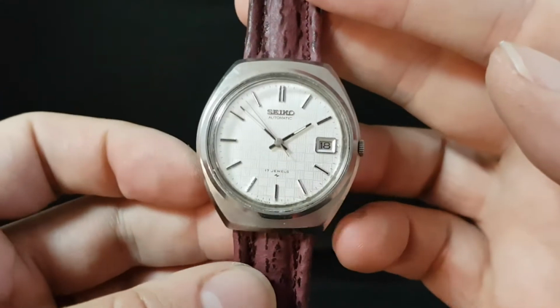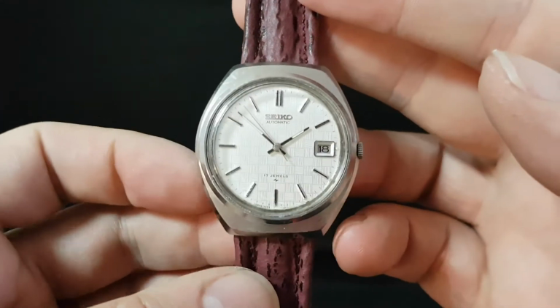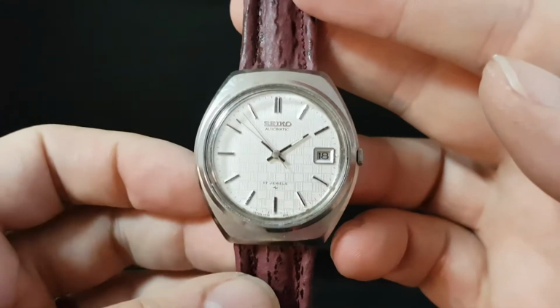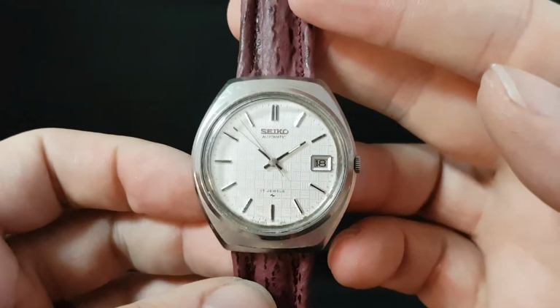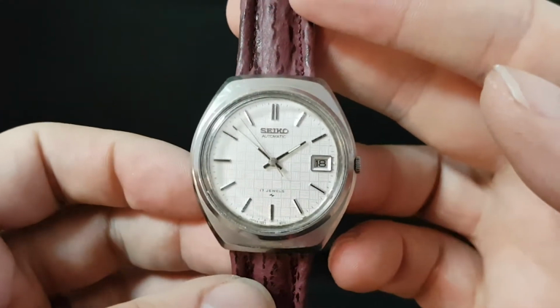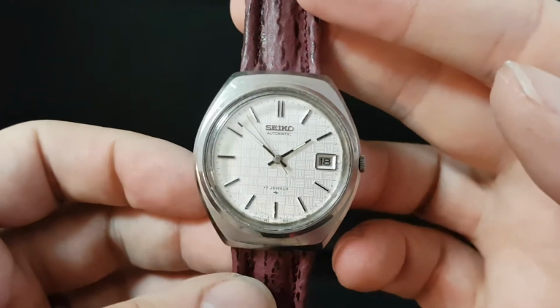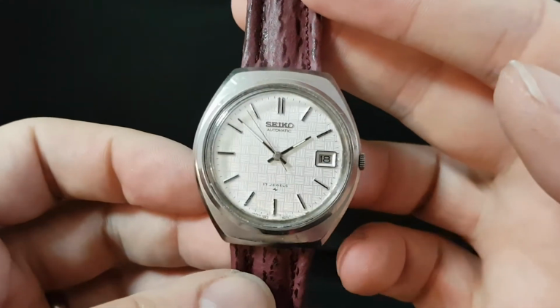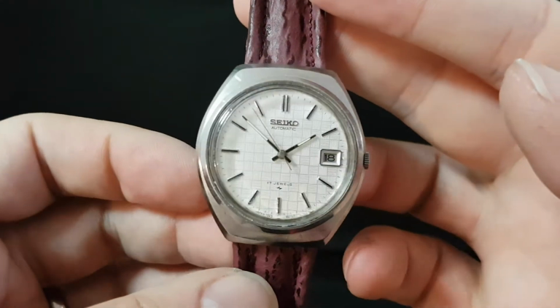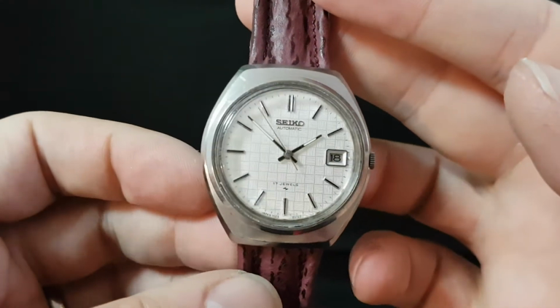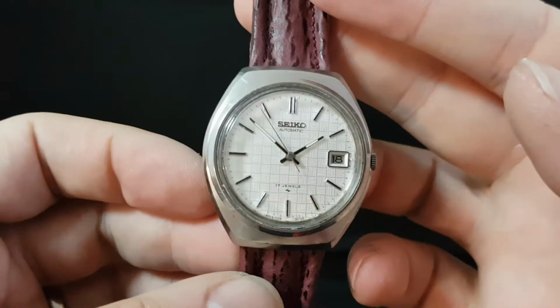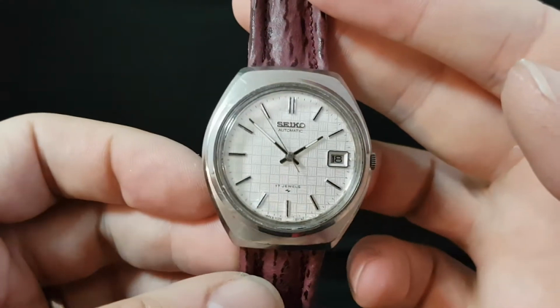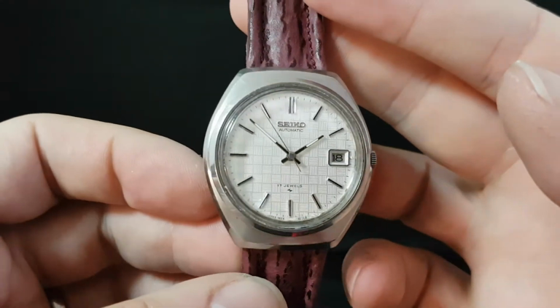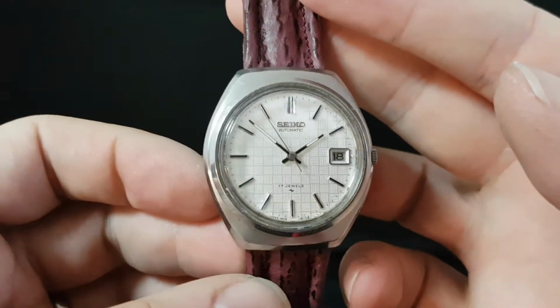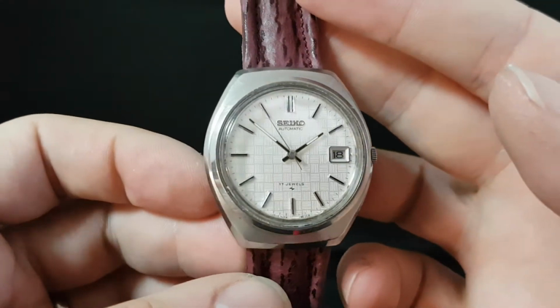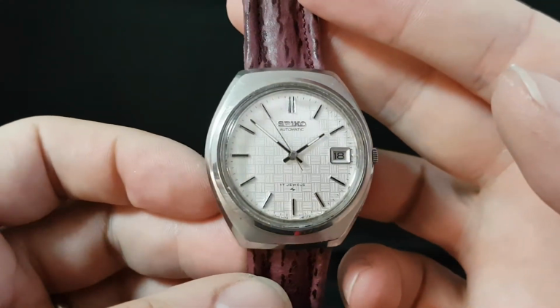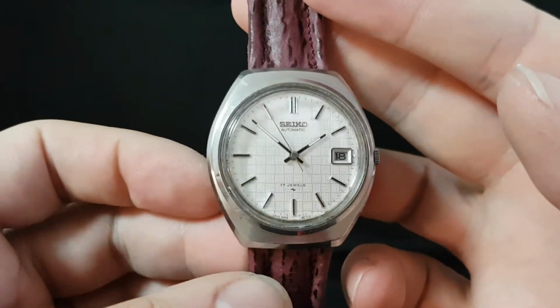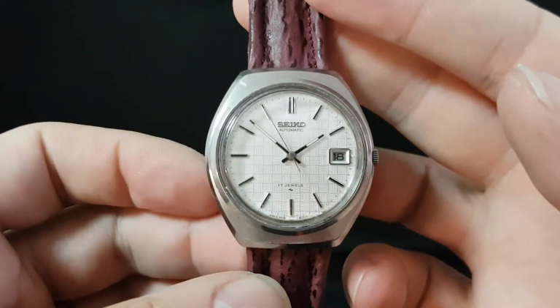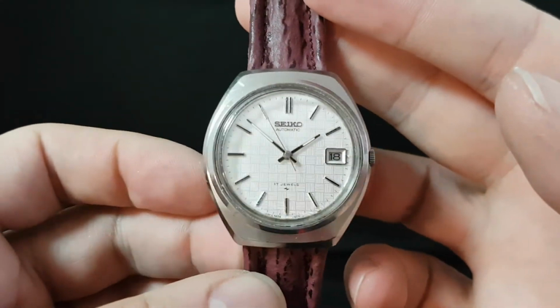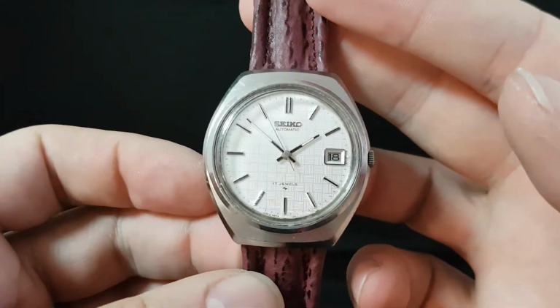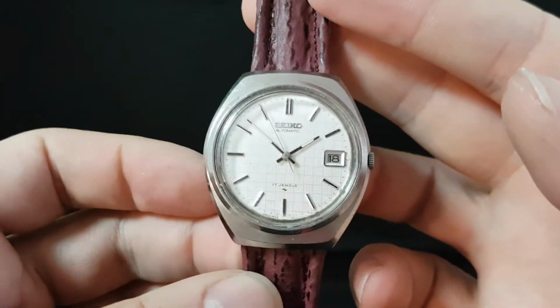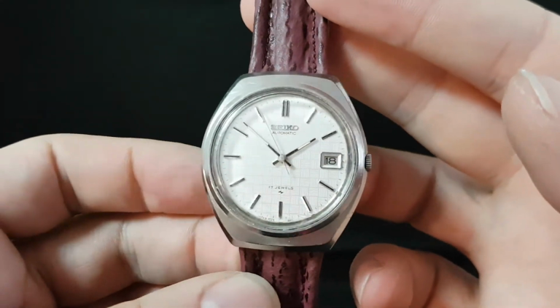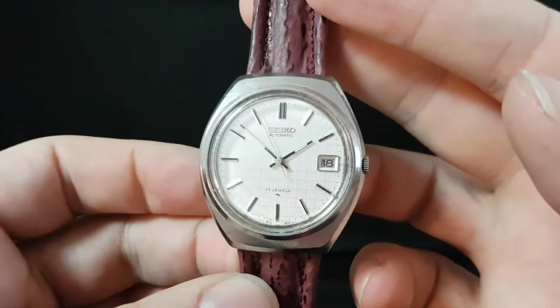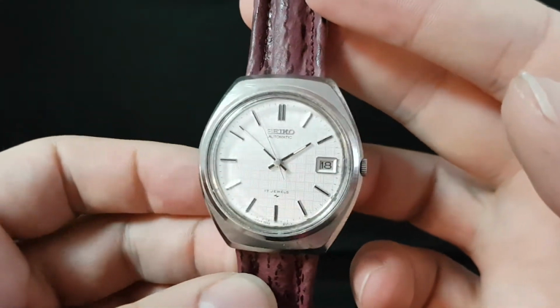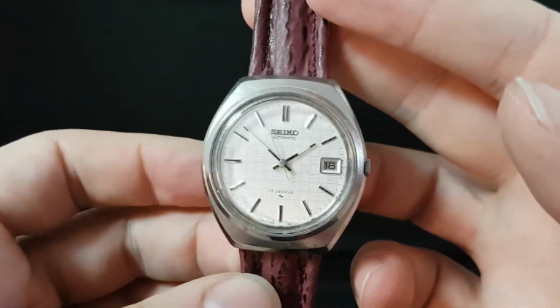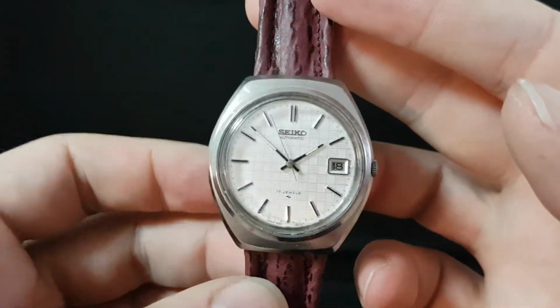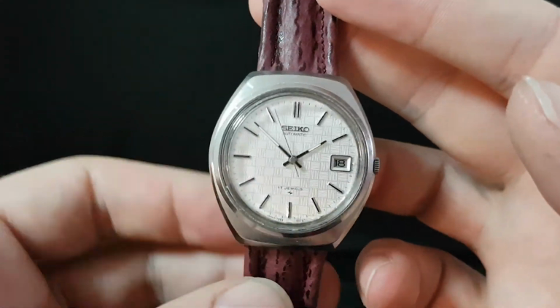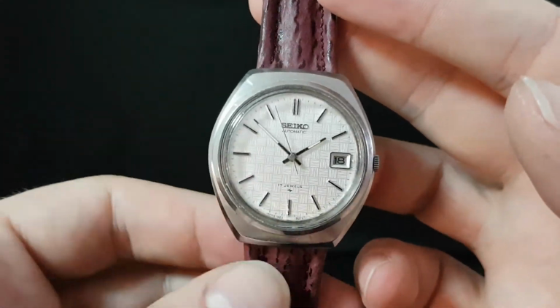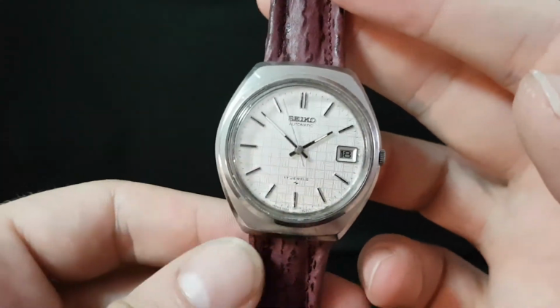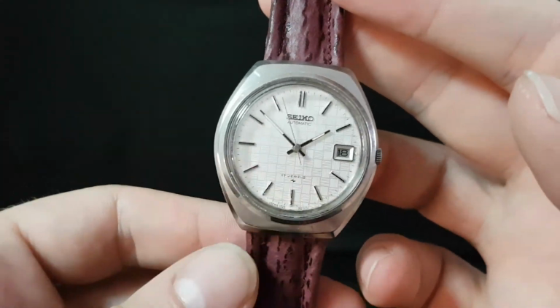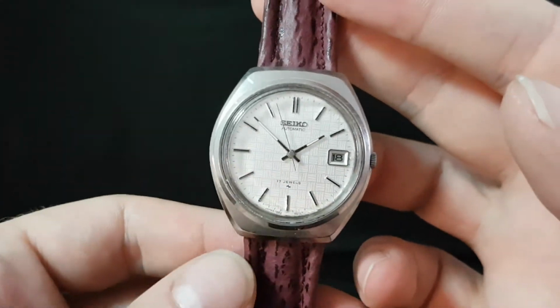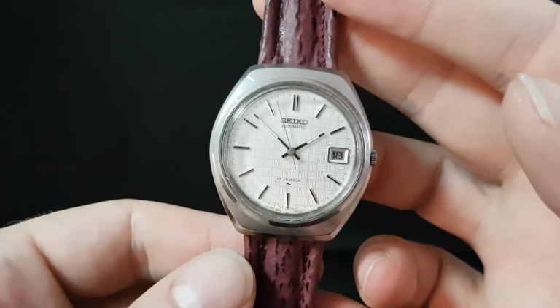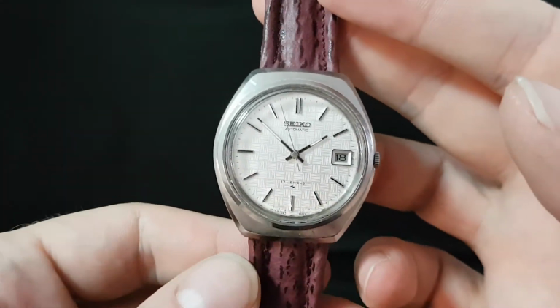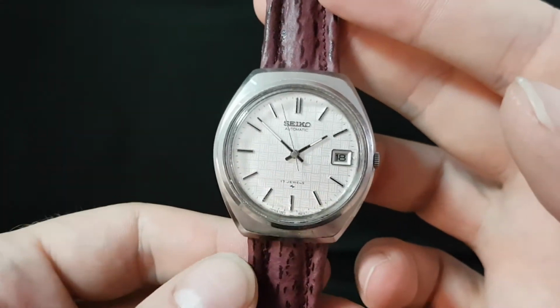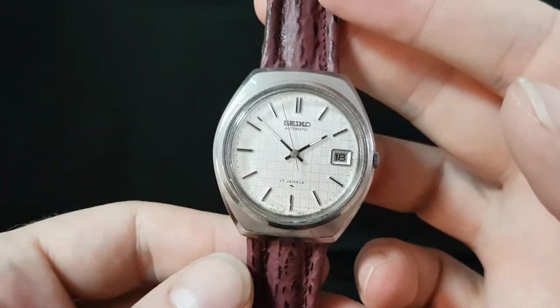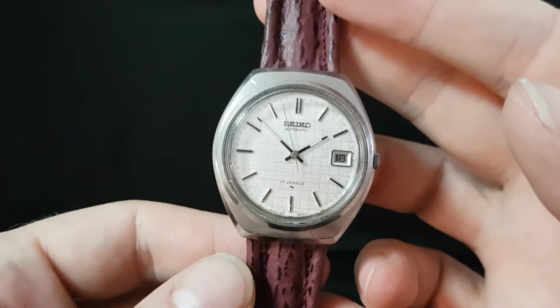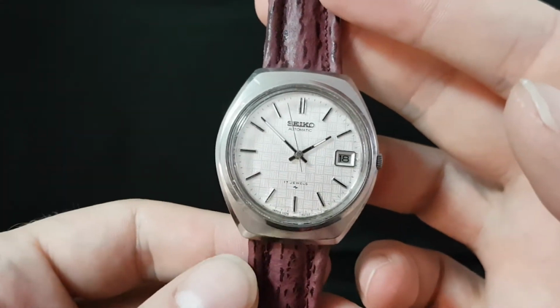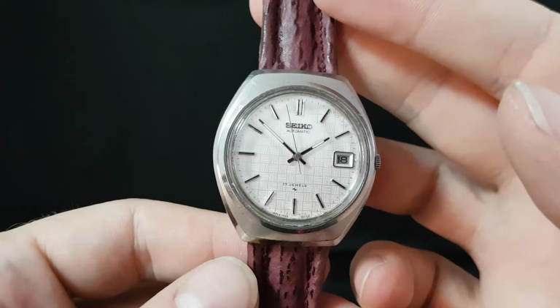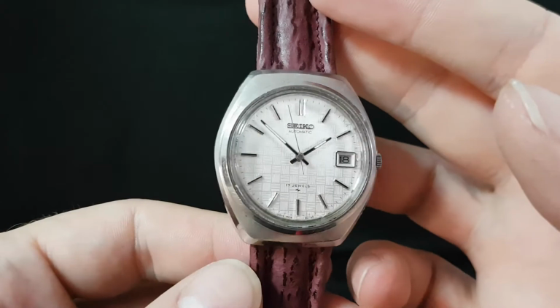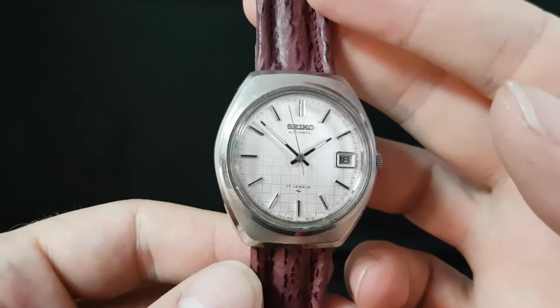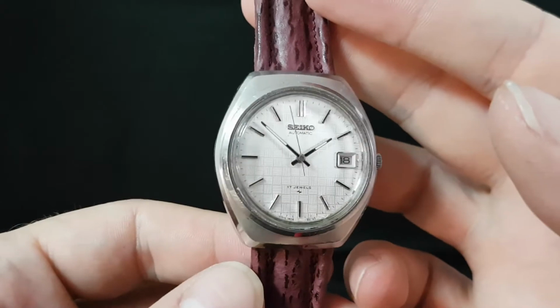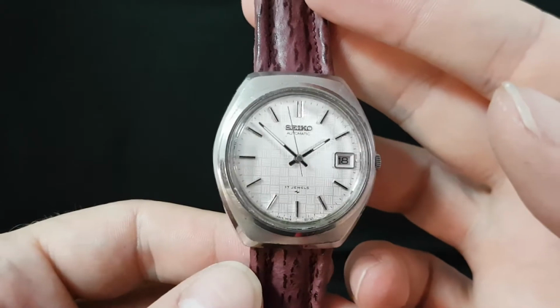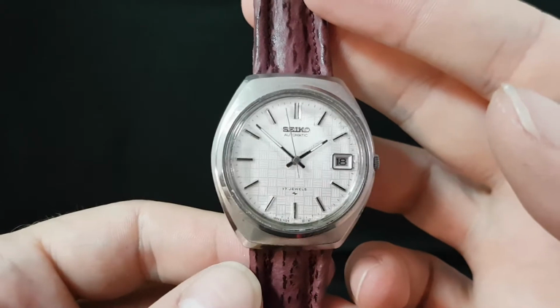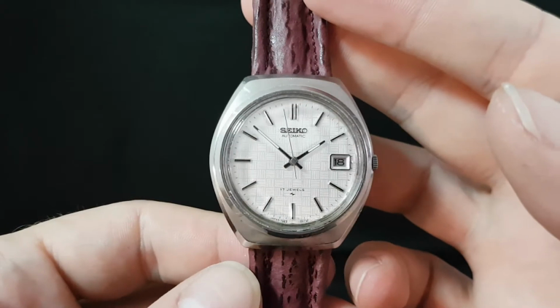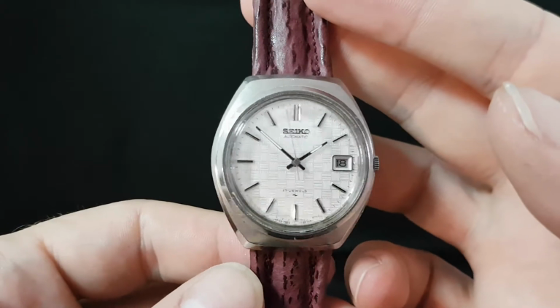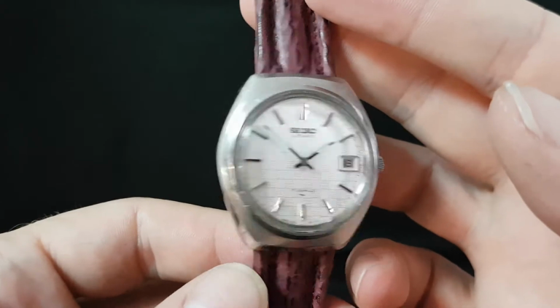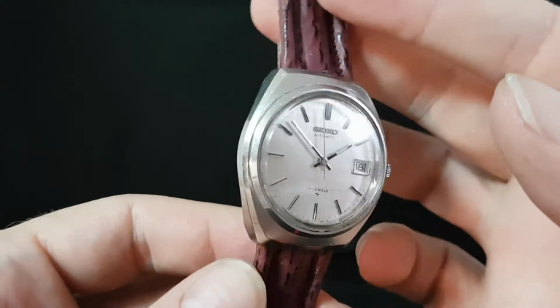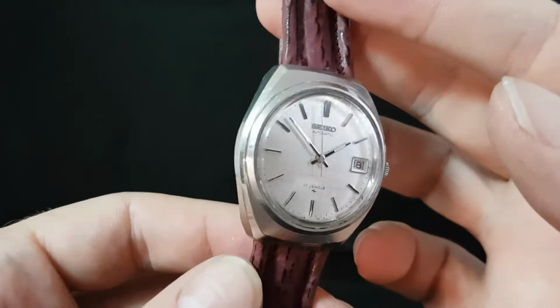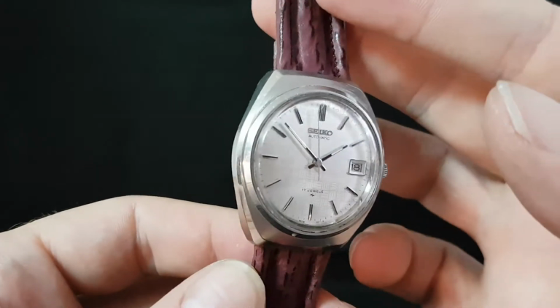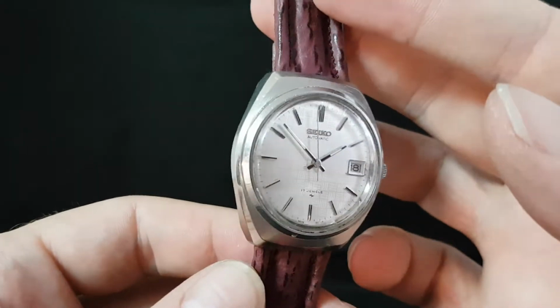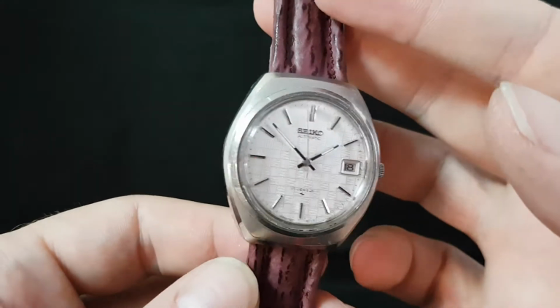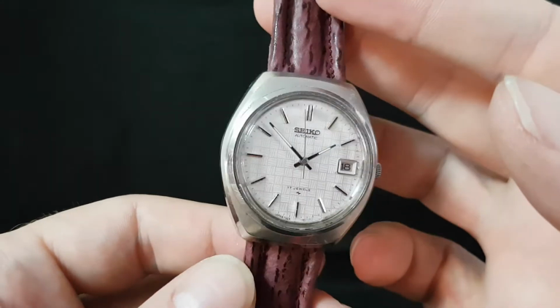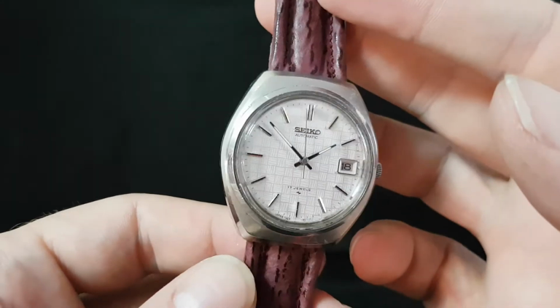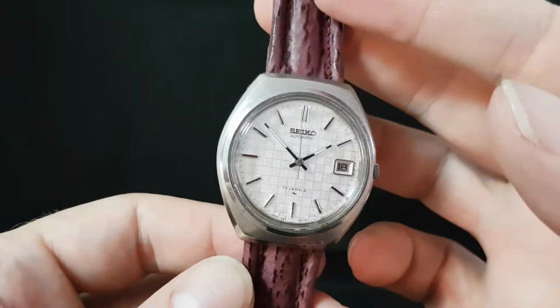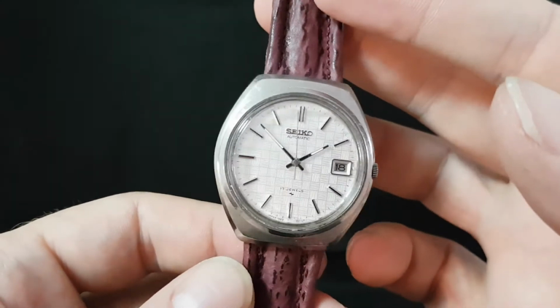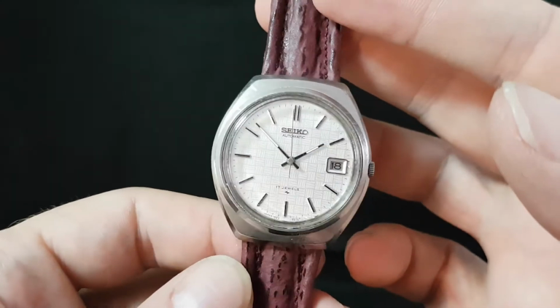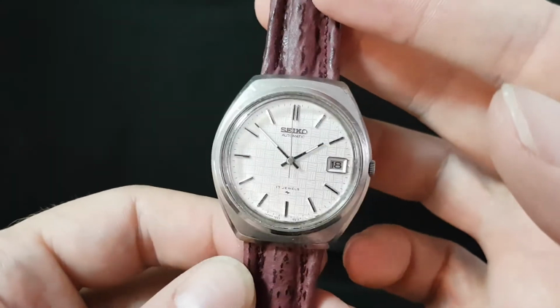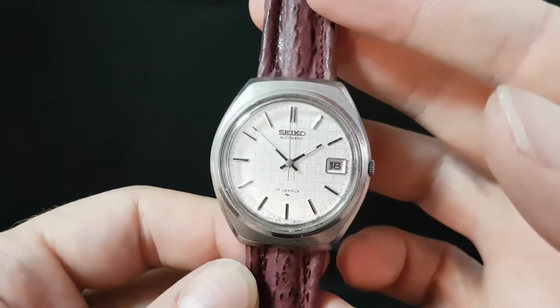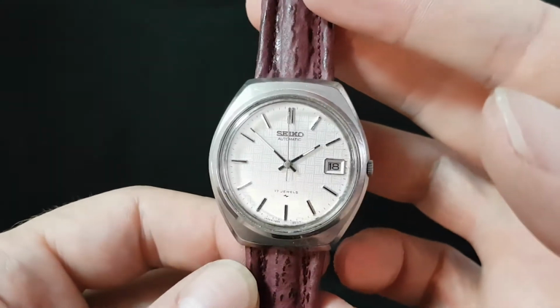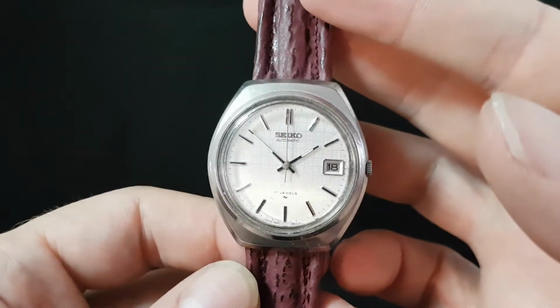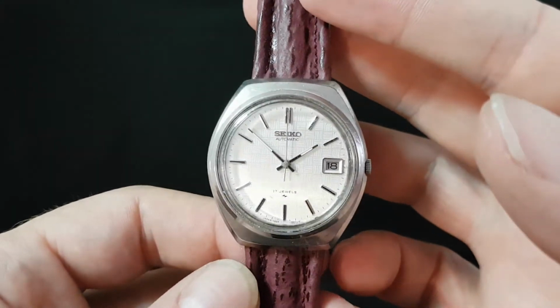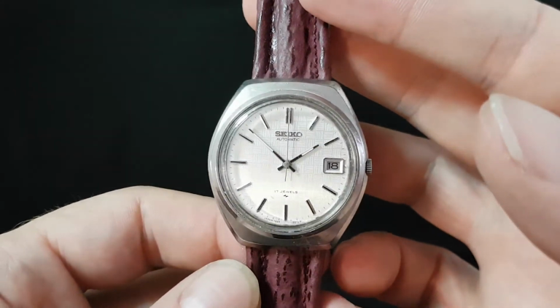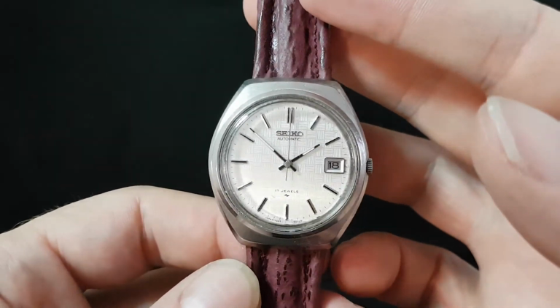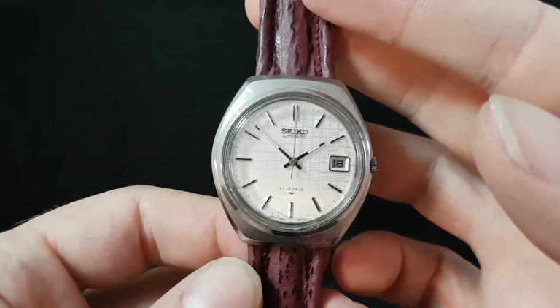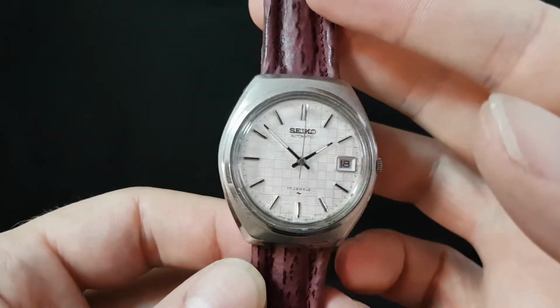Hello watch fans! Birth year watches here. This time for you we have a 1977 Seiko.